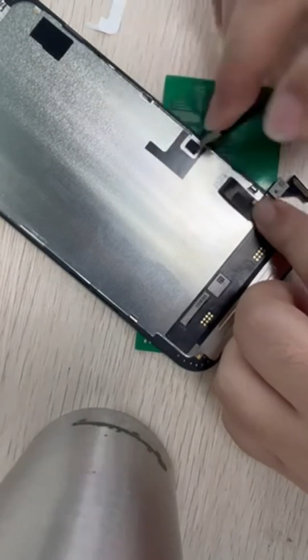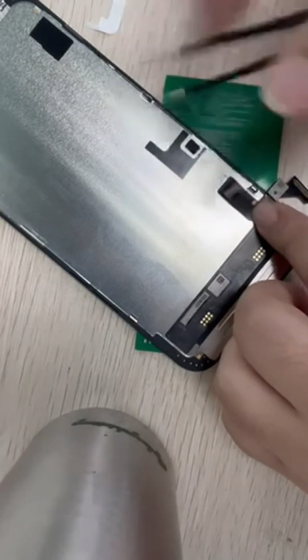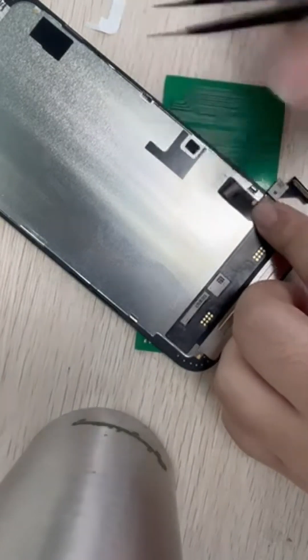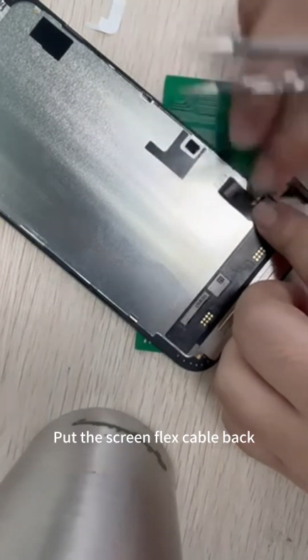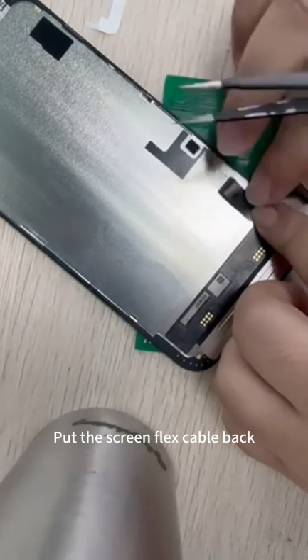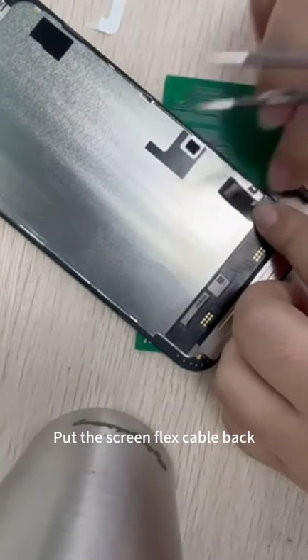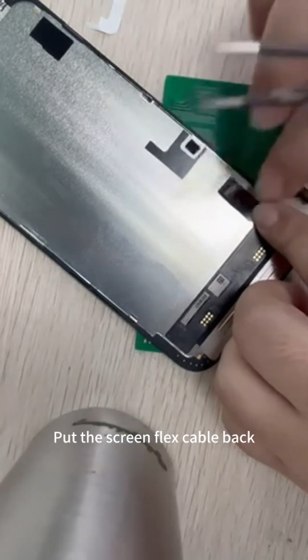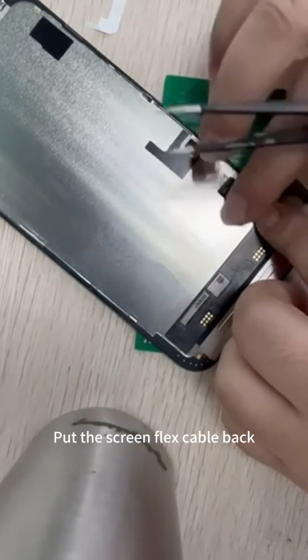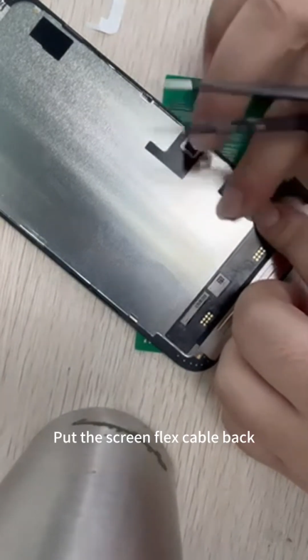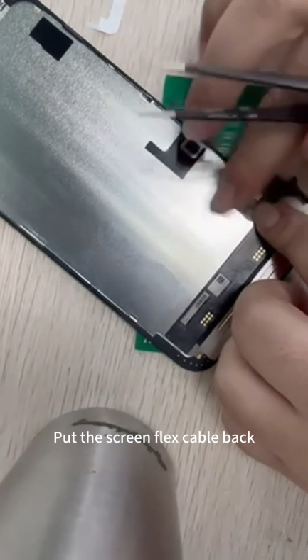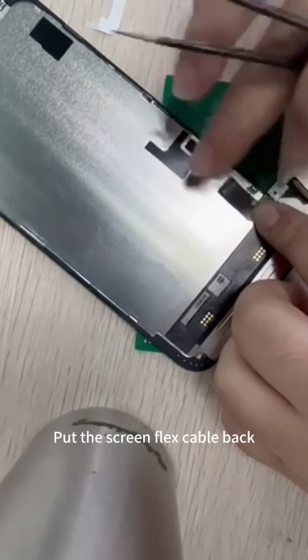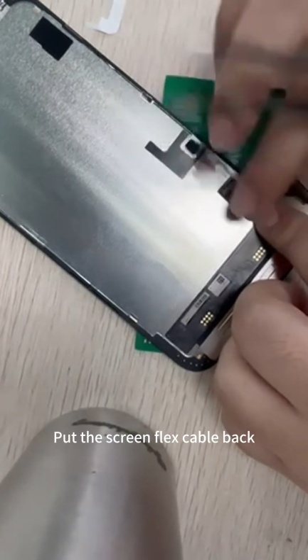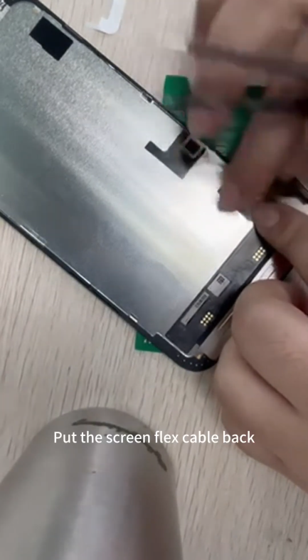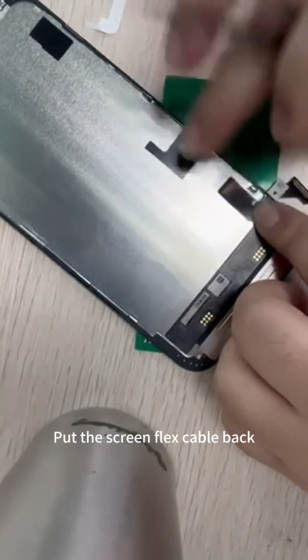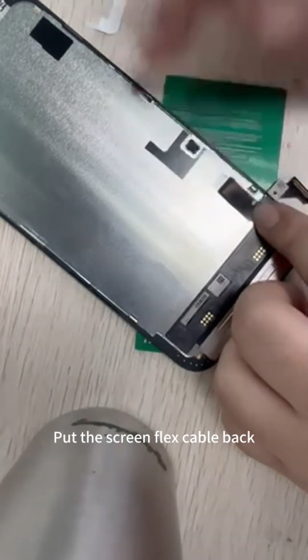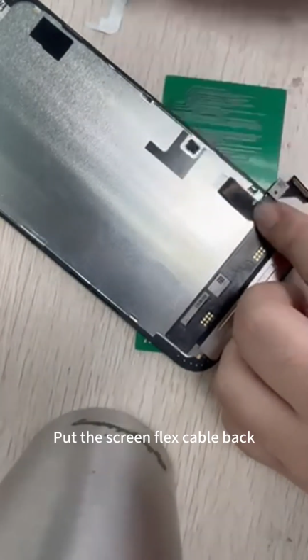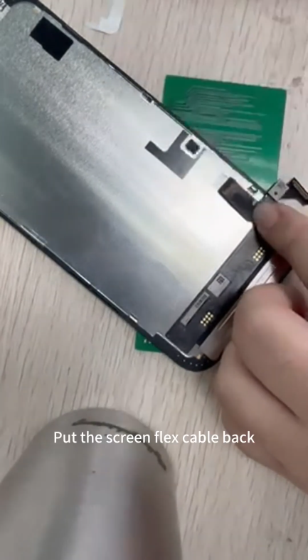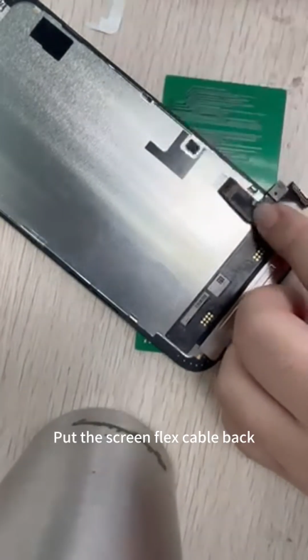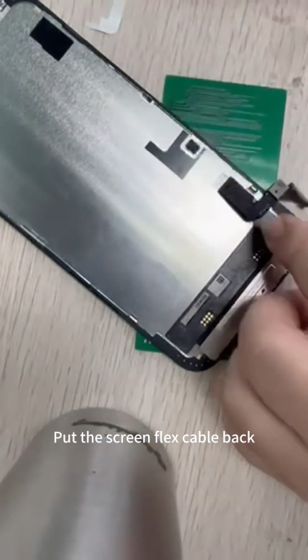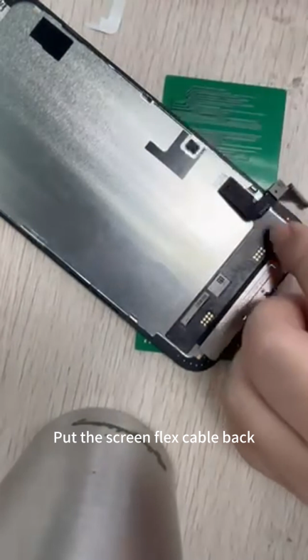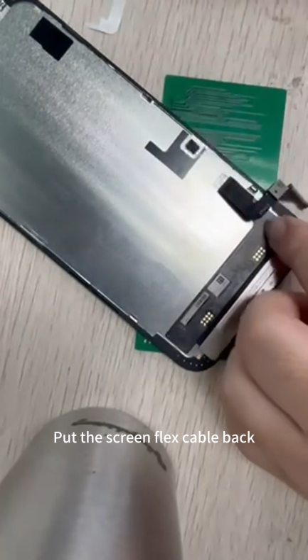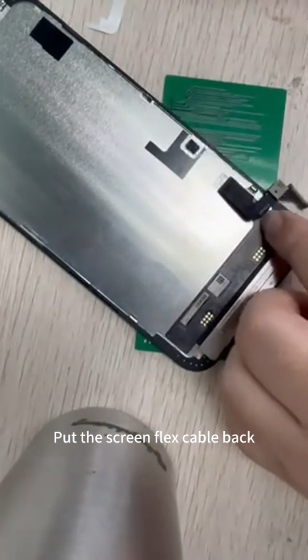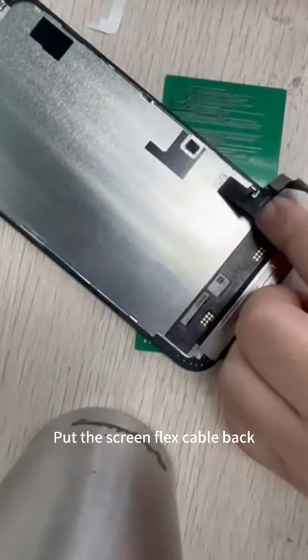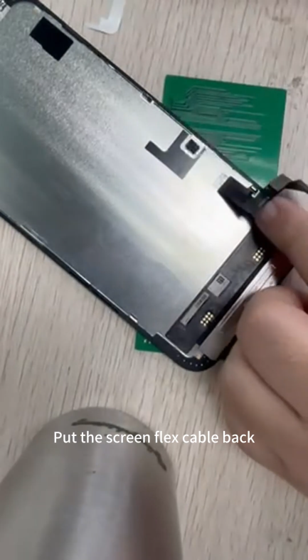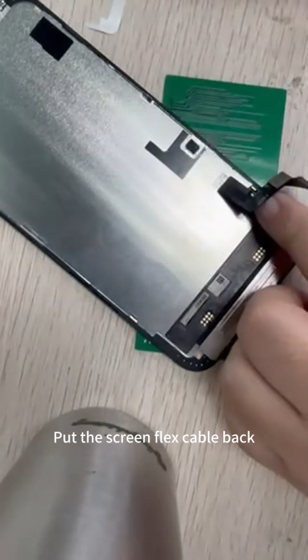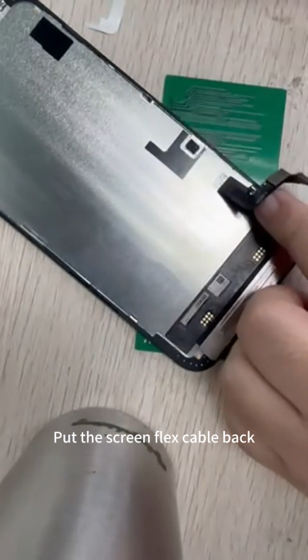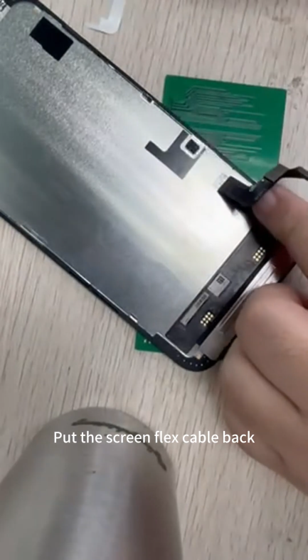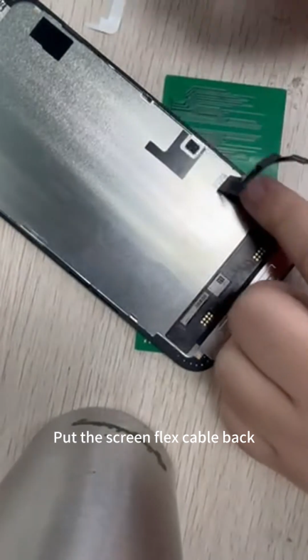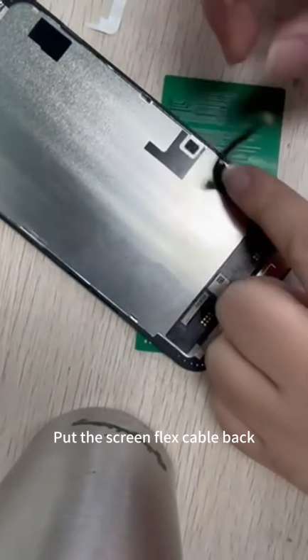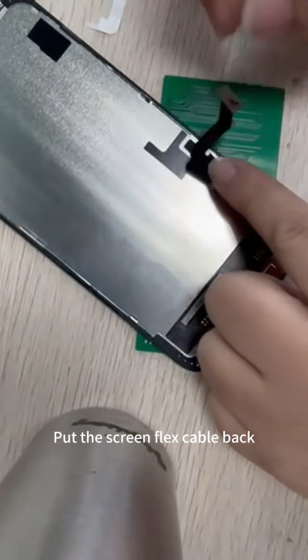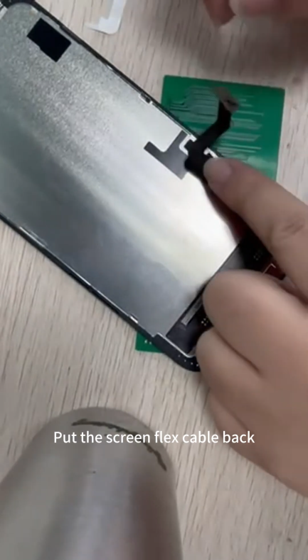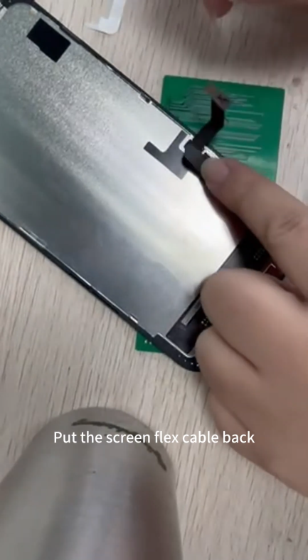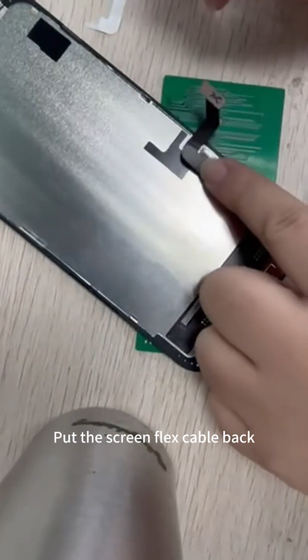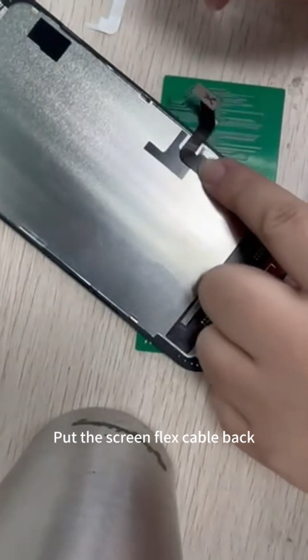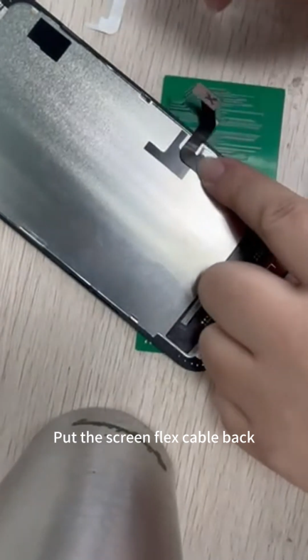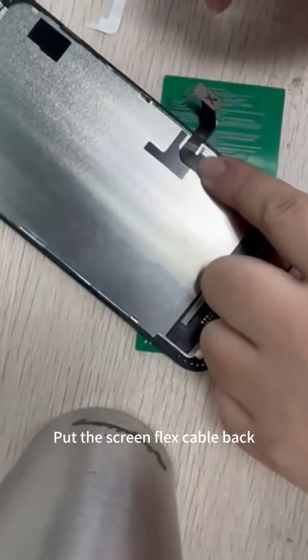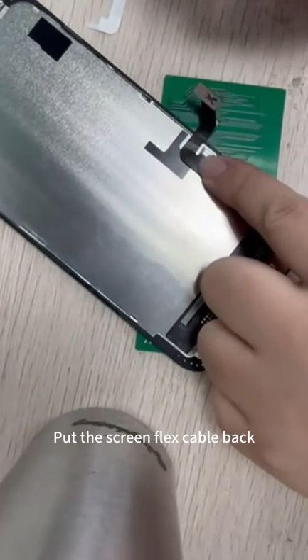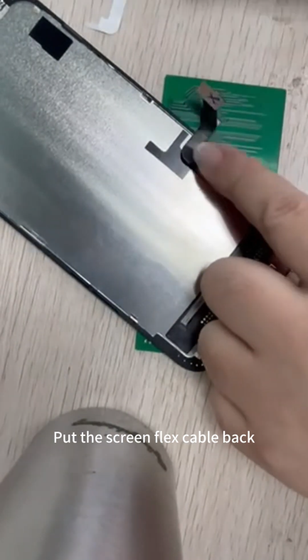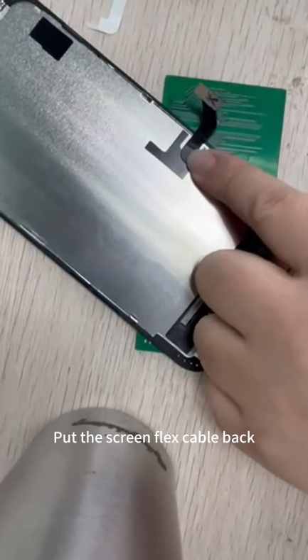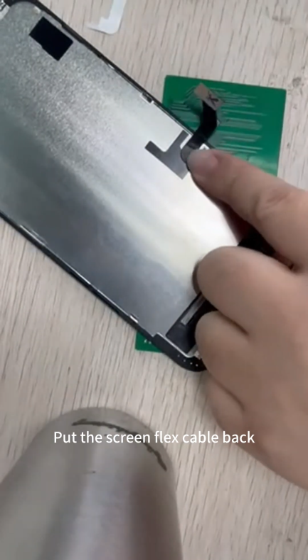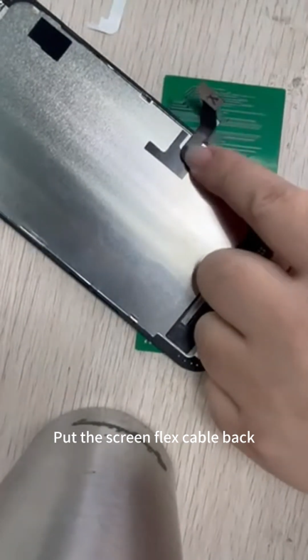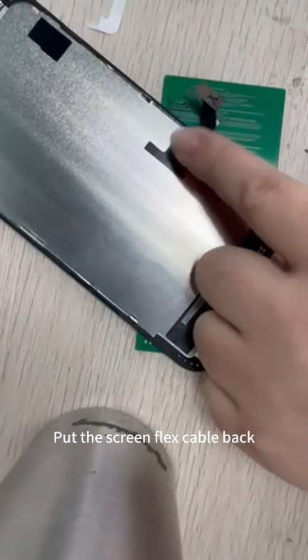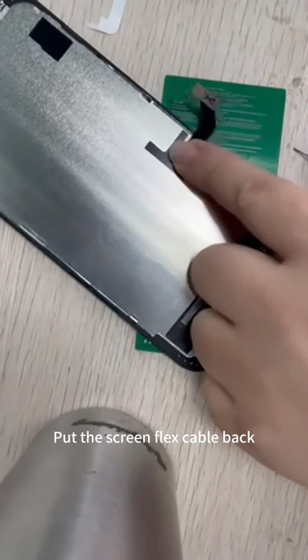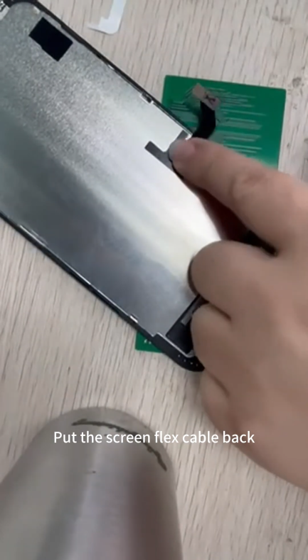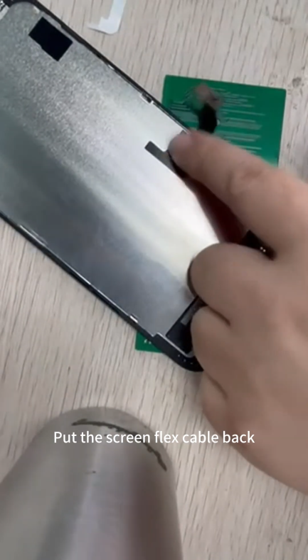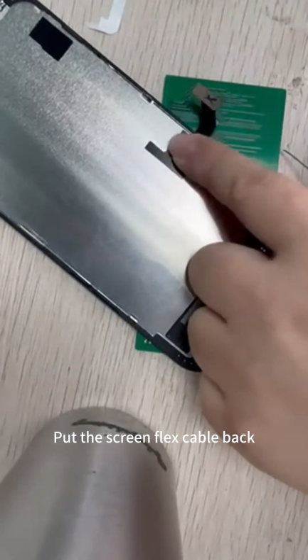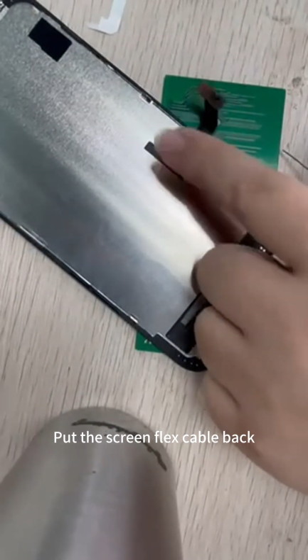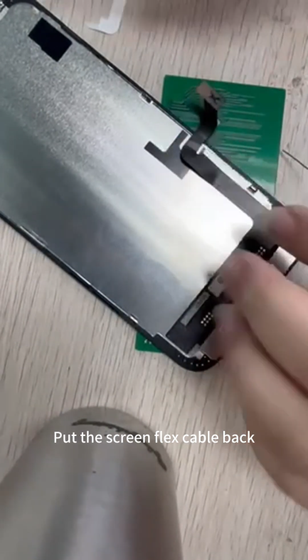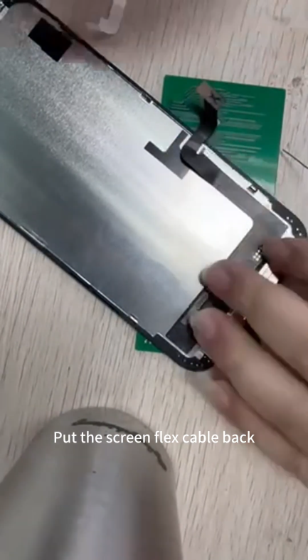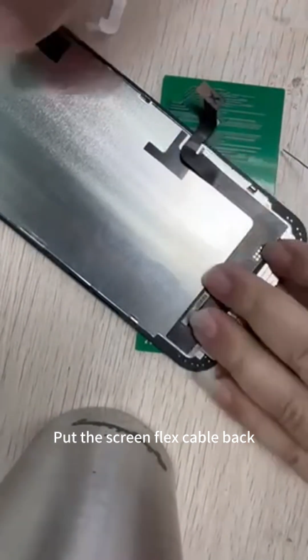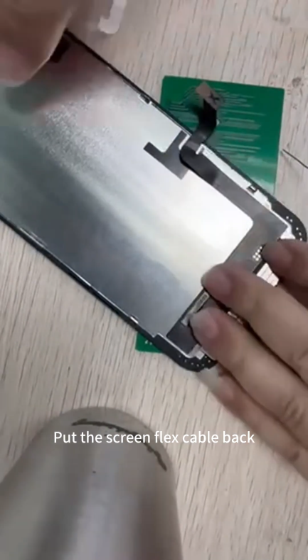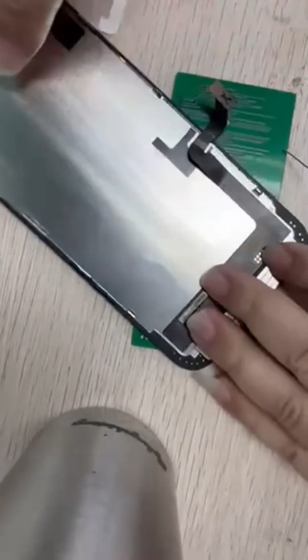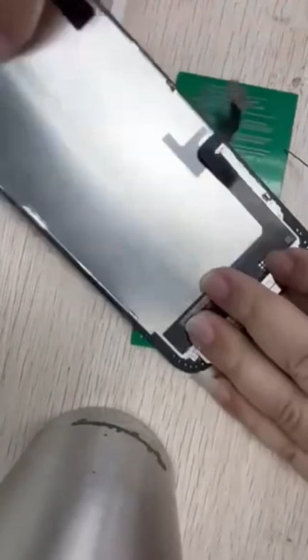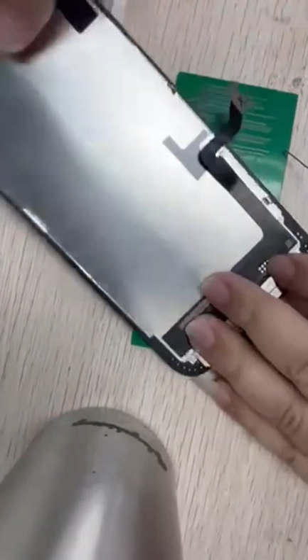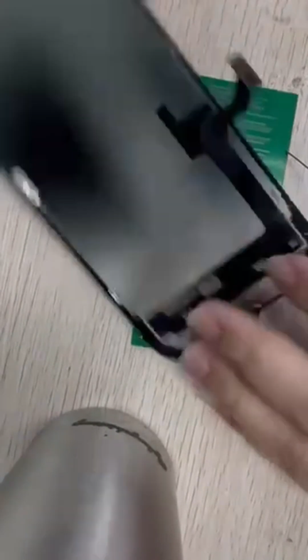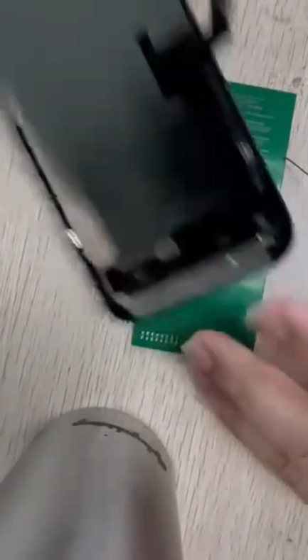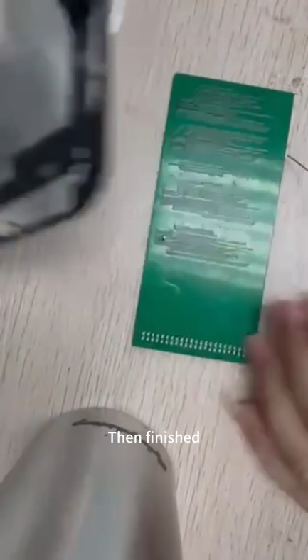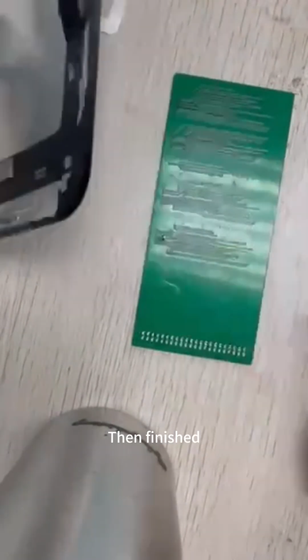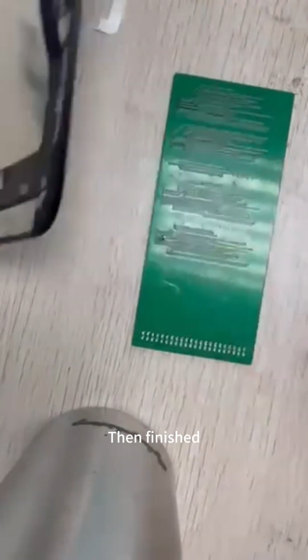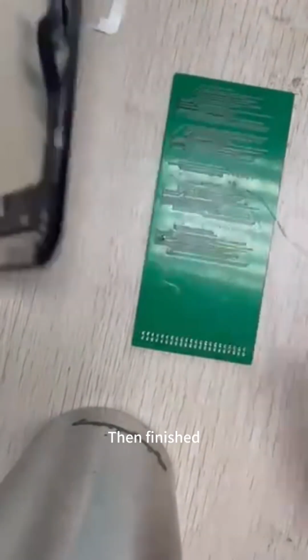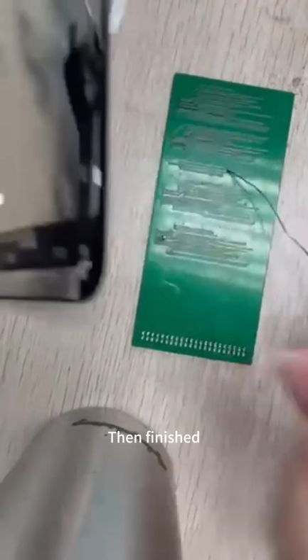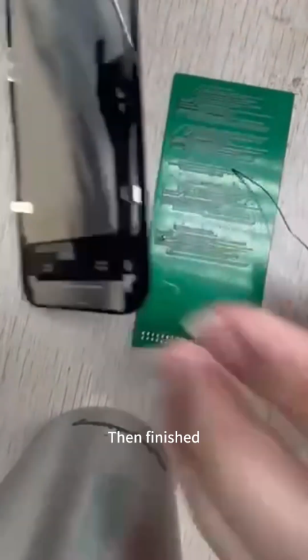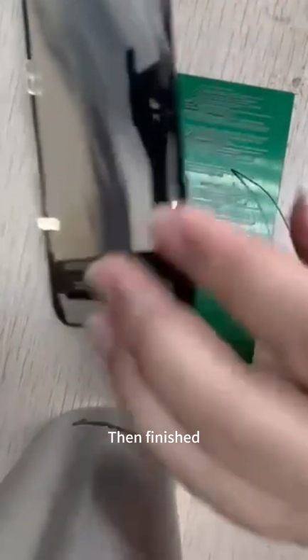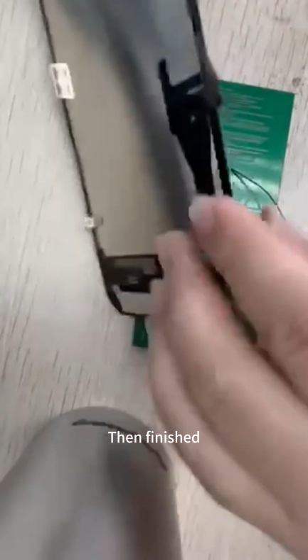Put the screen flex cable back, then finished.